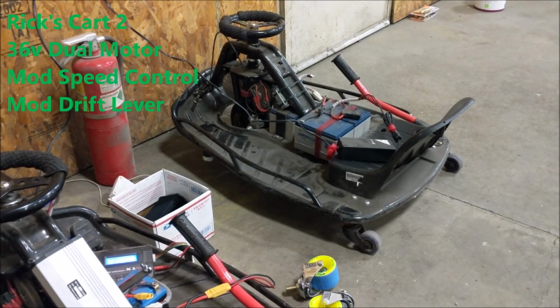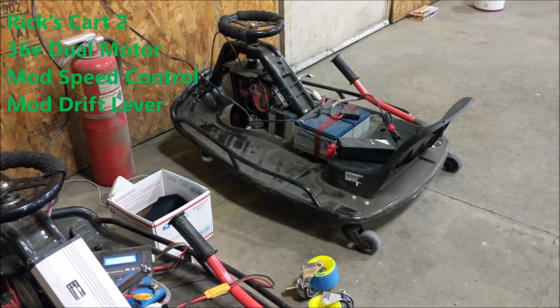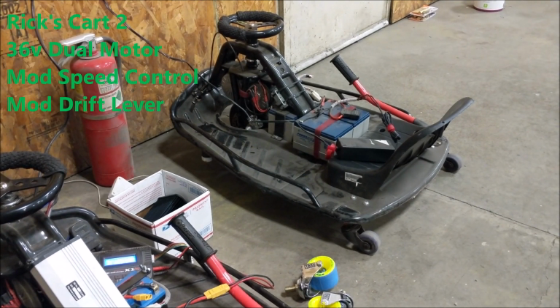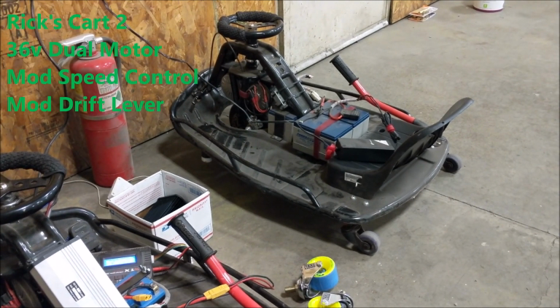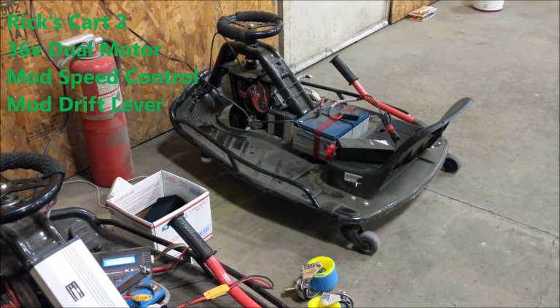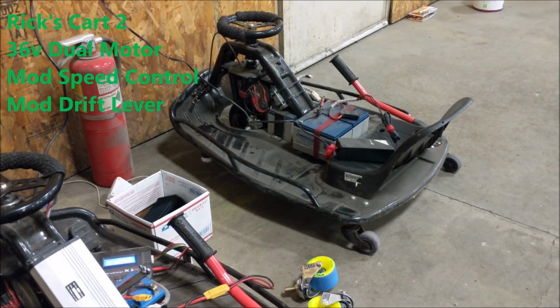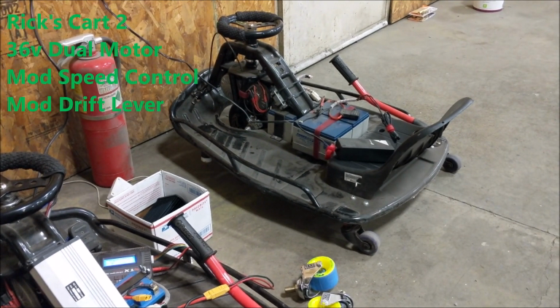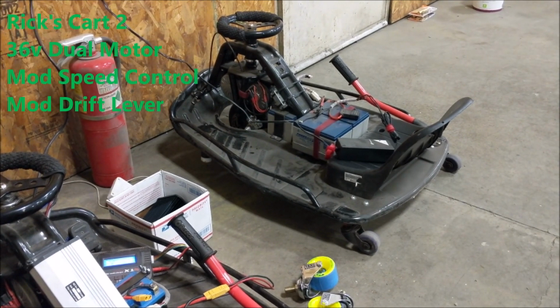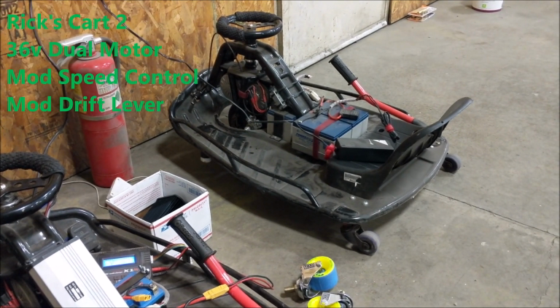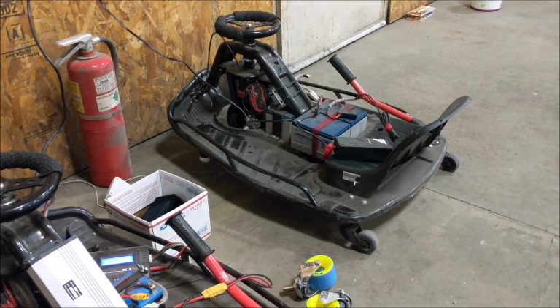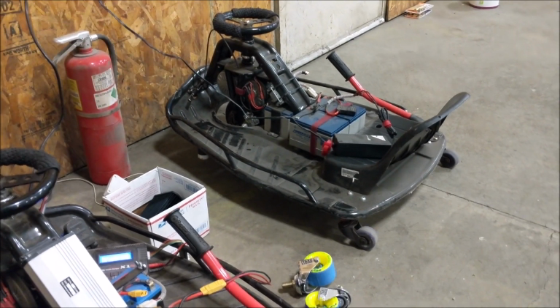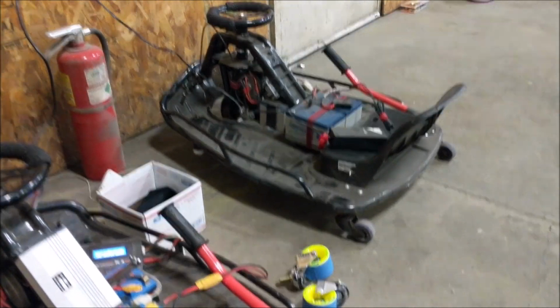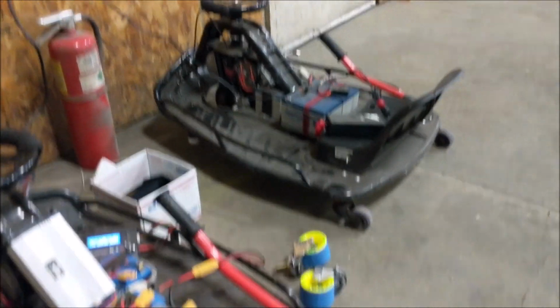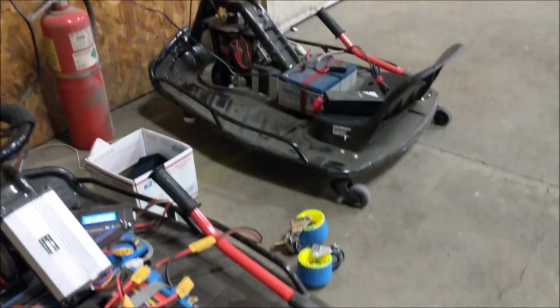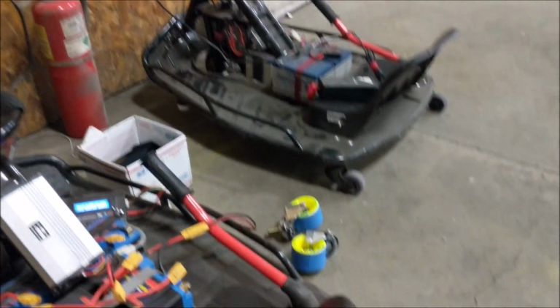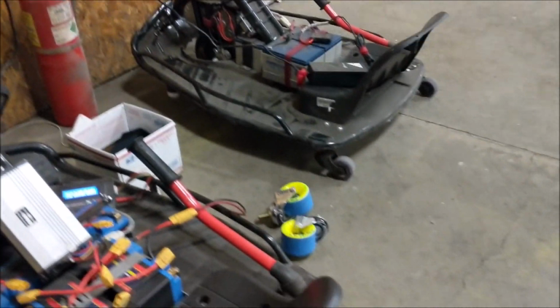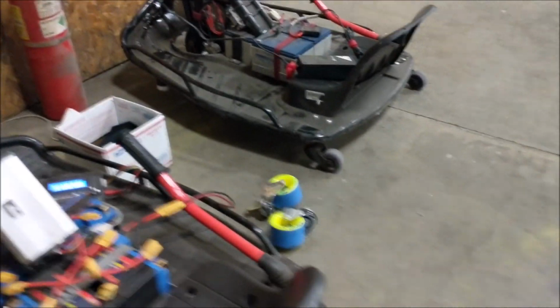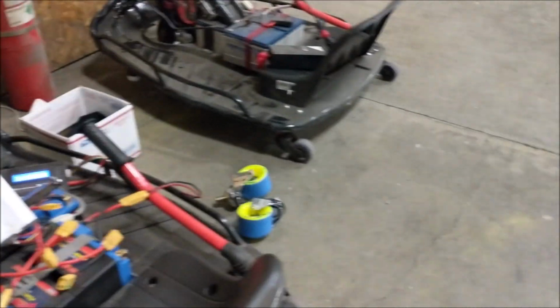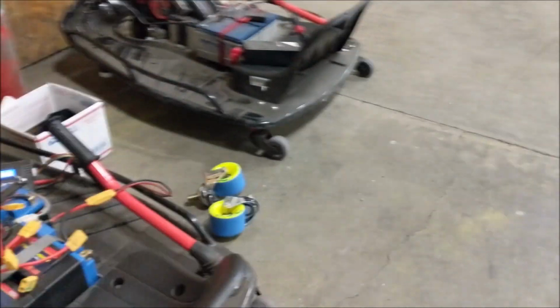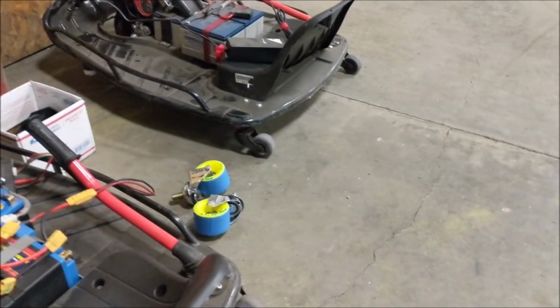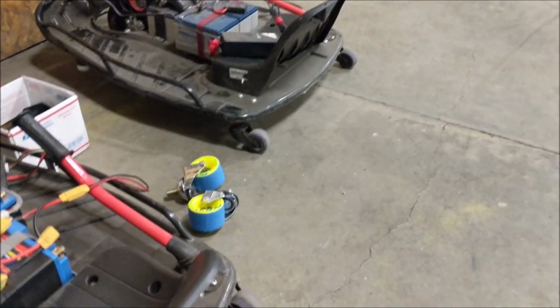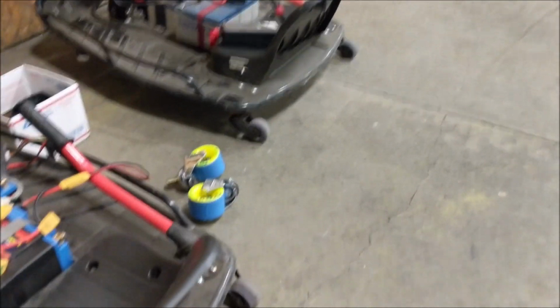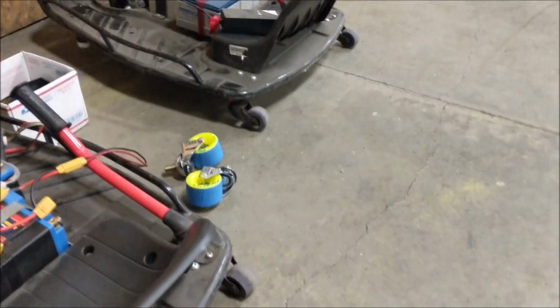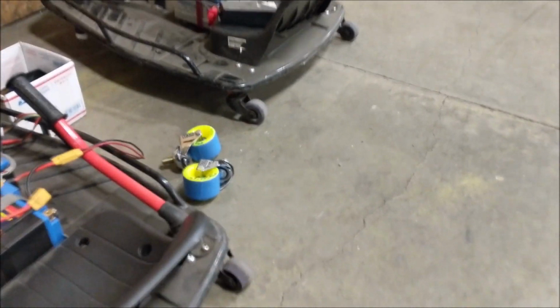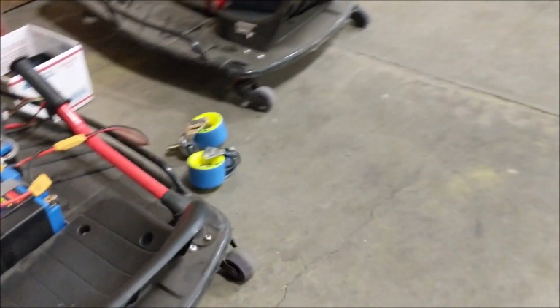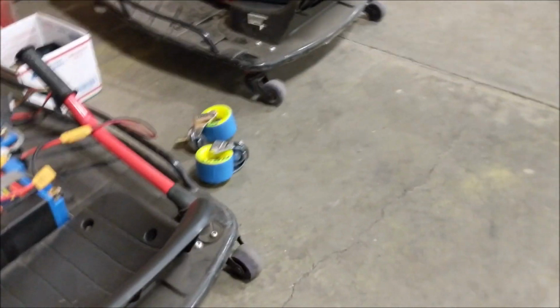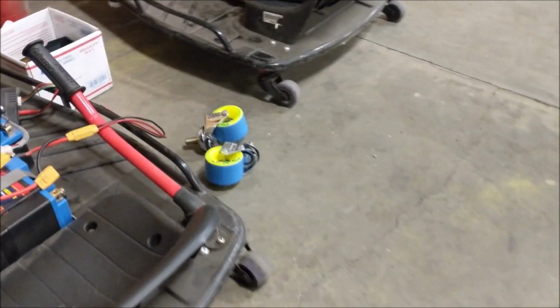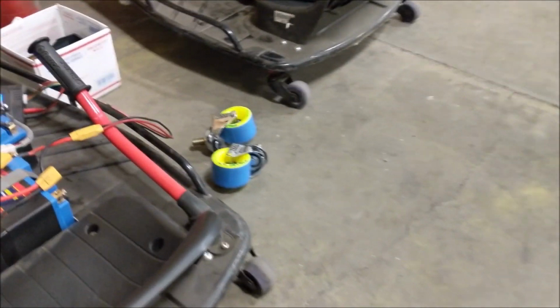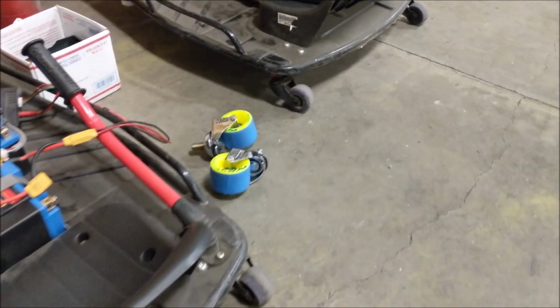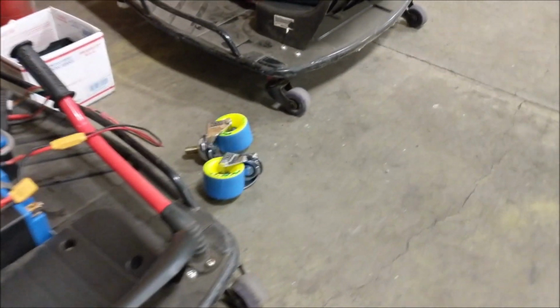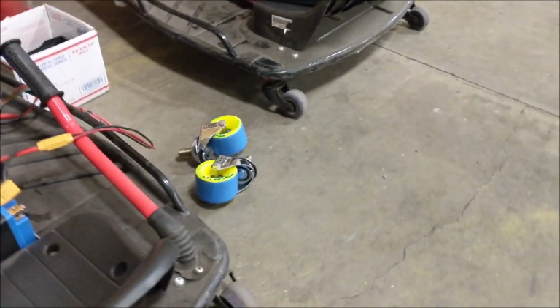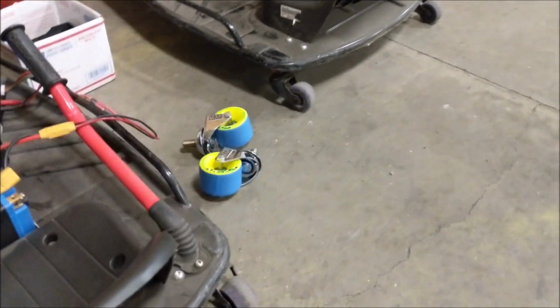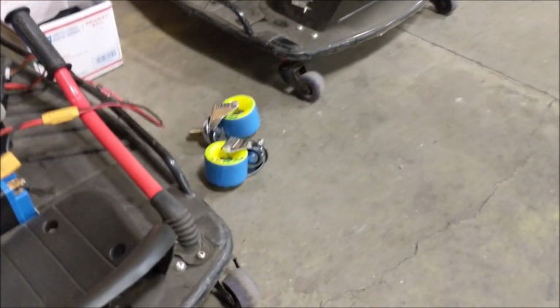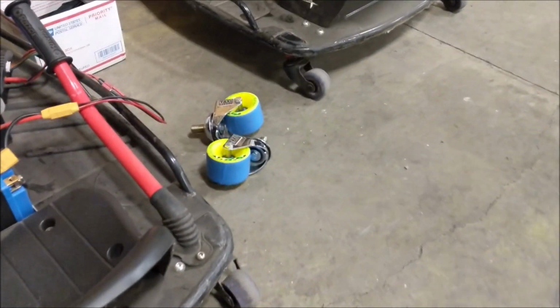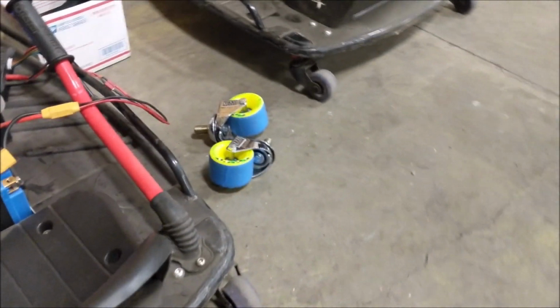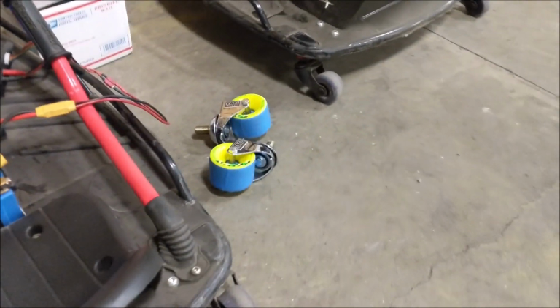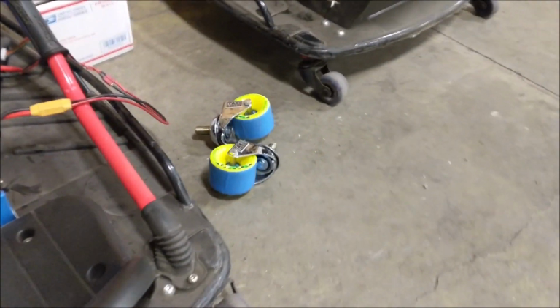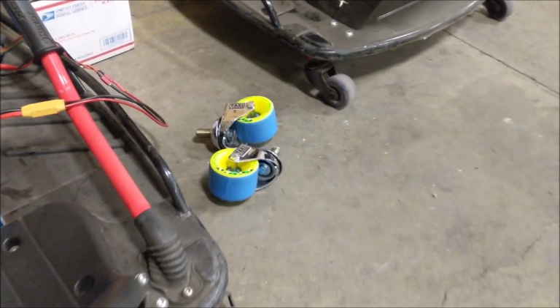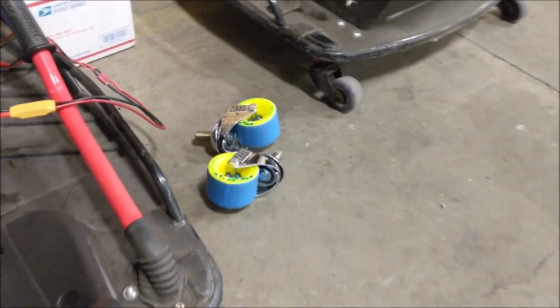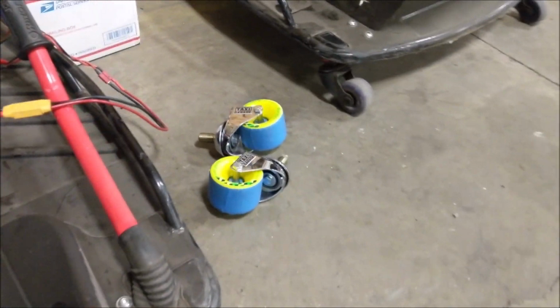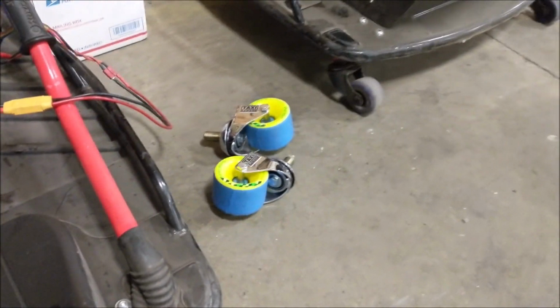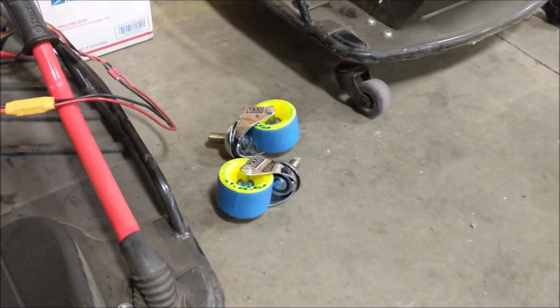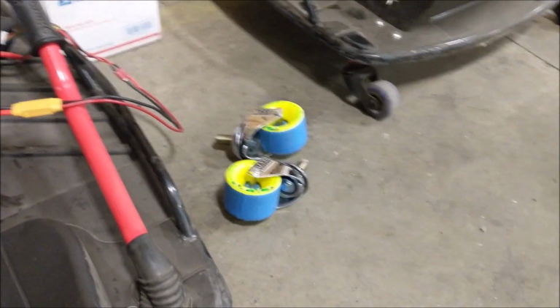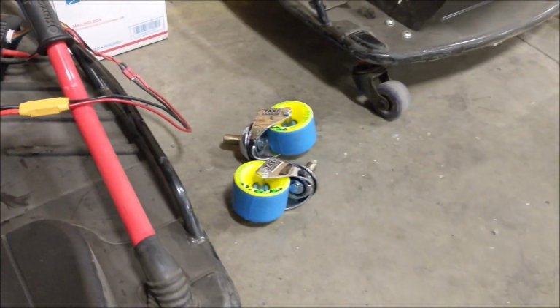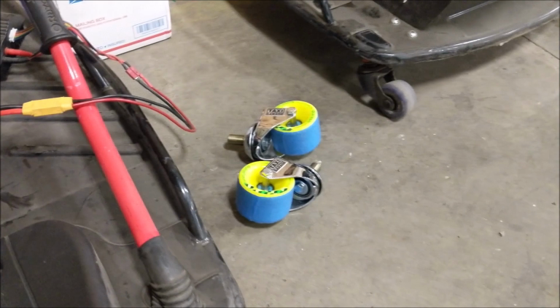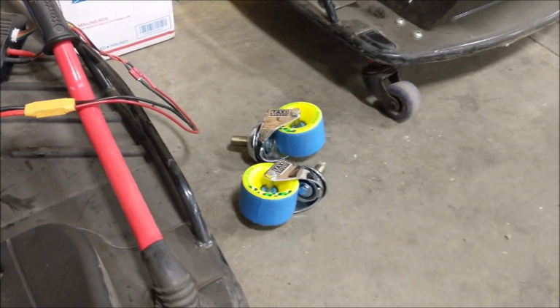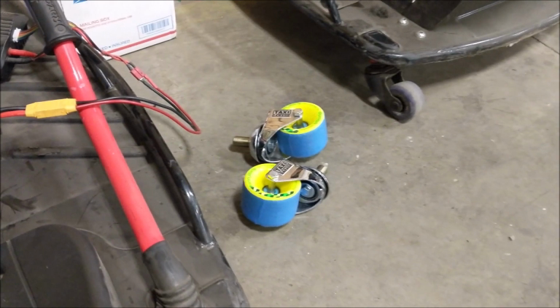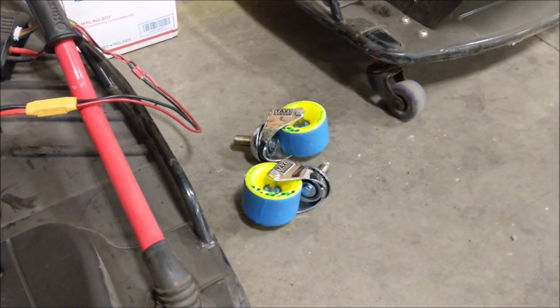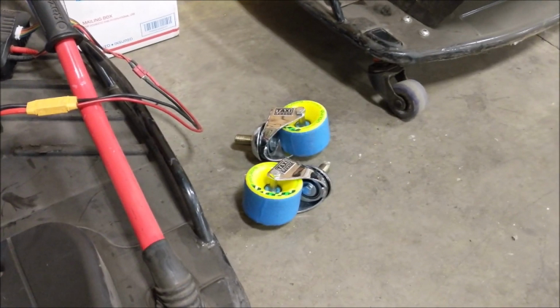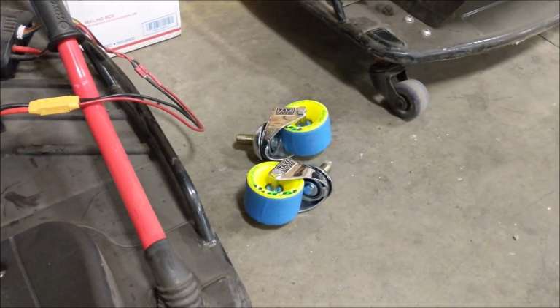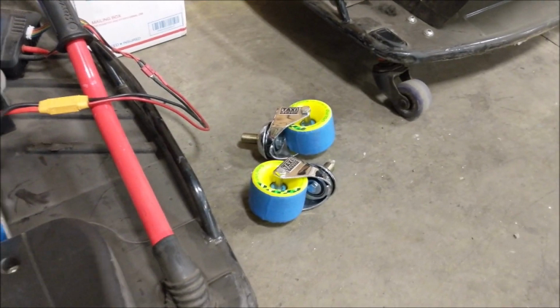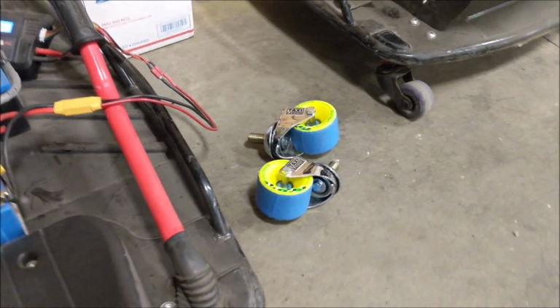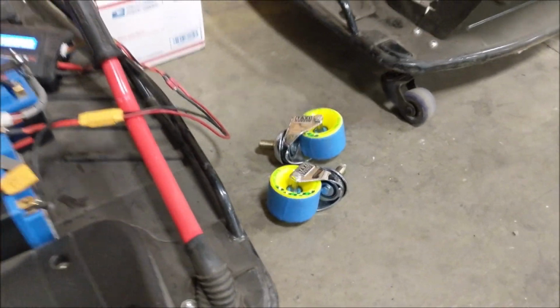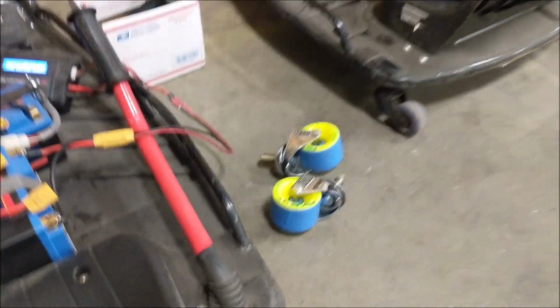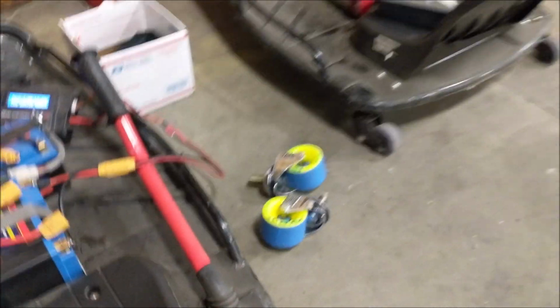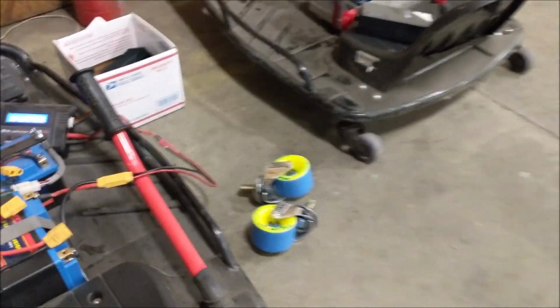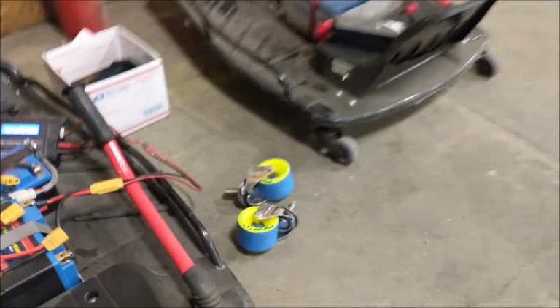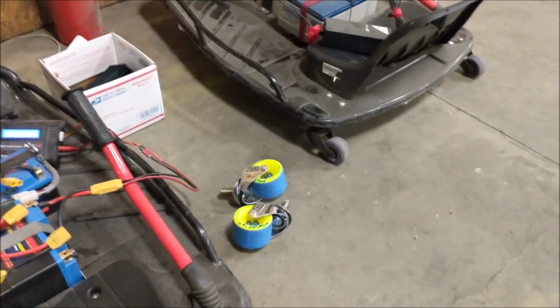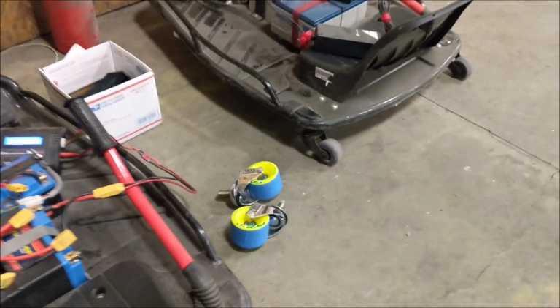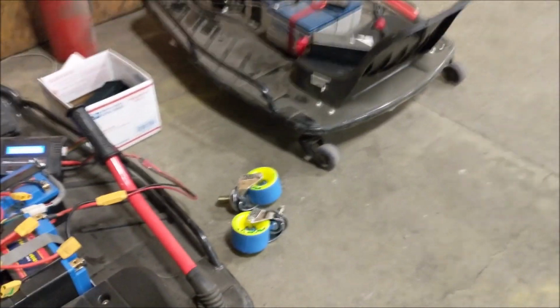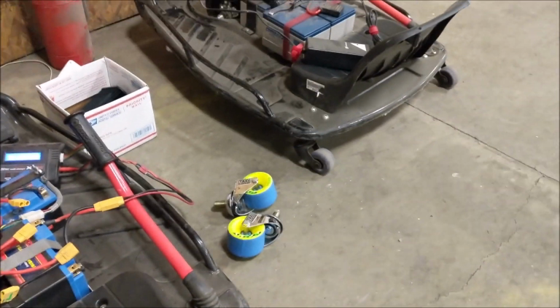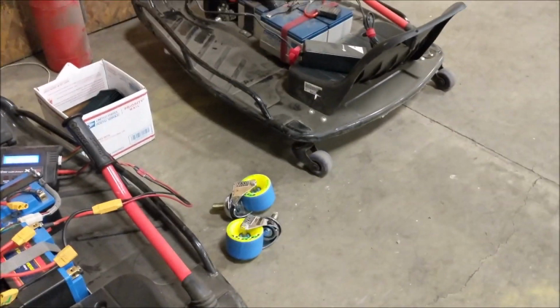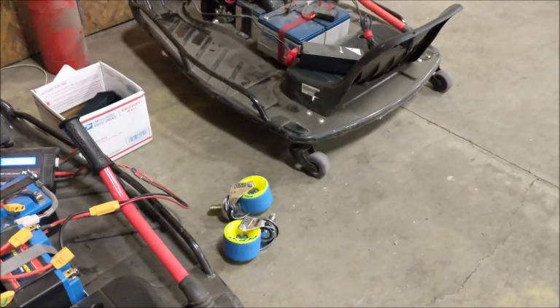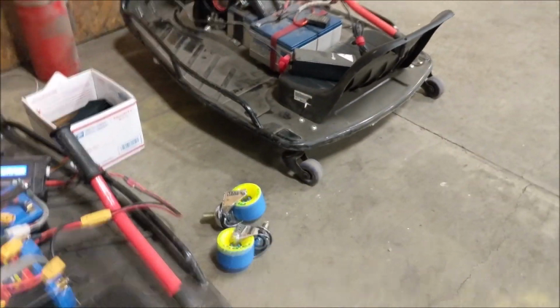And then there's Rick's other cart: 36 volt, modified speed control. We did also pick up a set of taxi garage rear casters that we're excited to try.